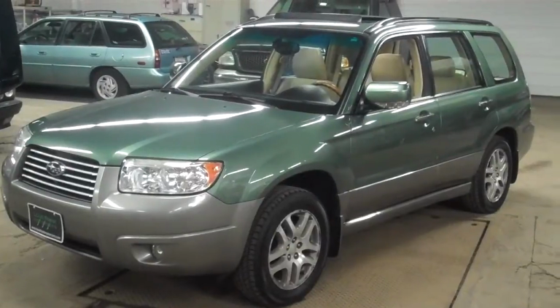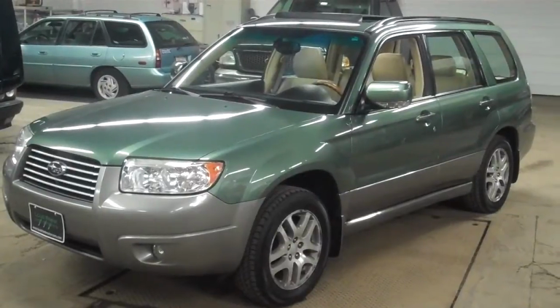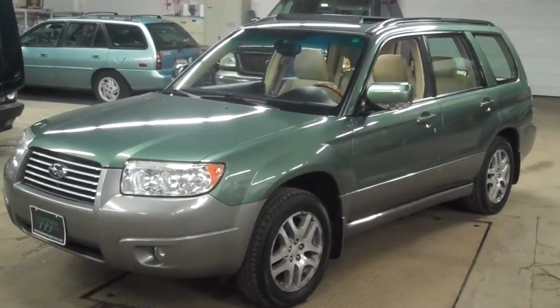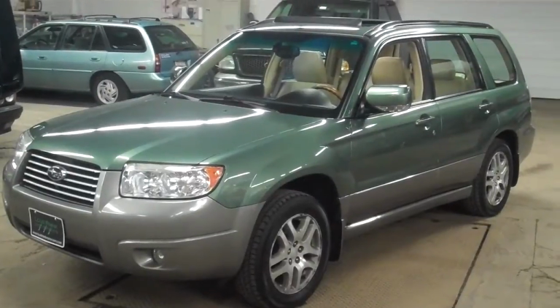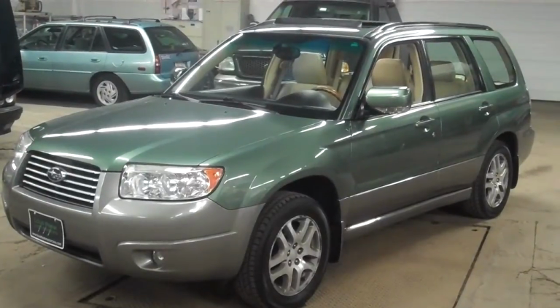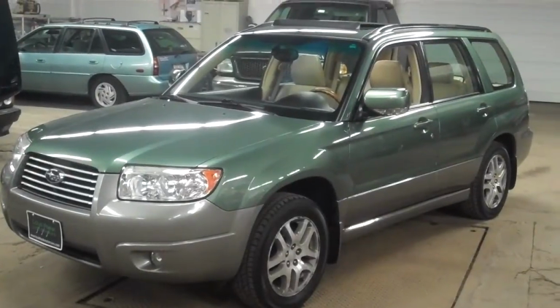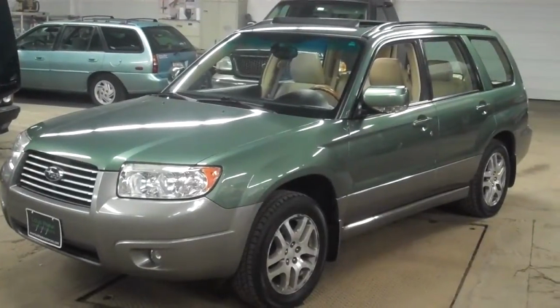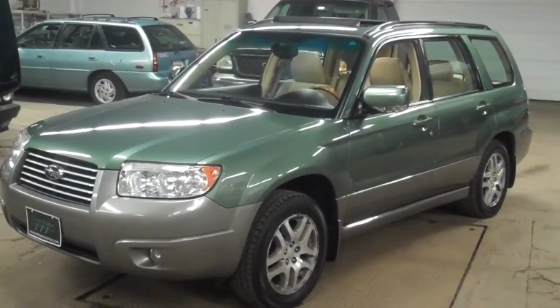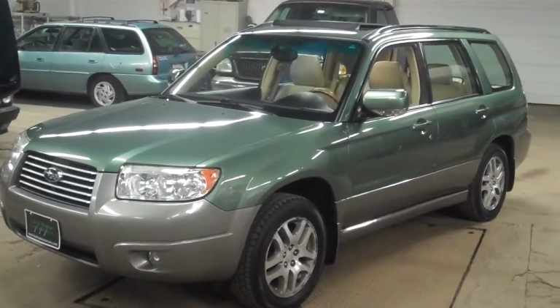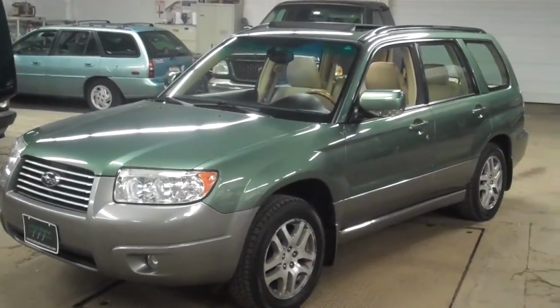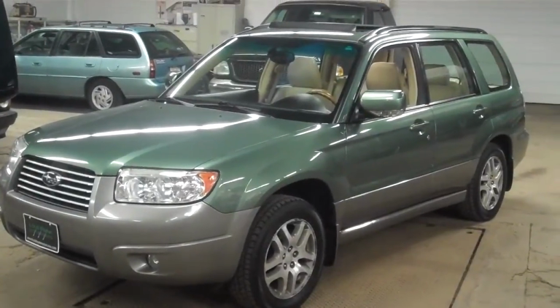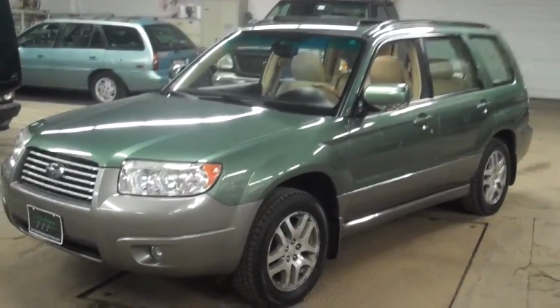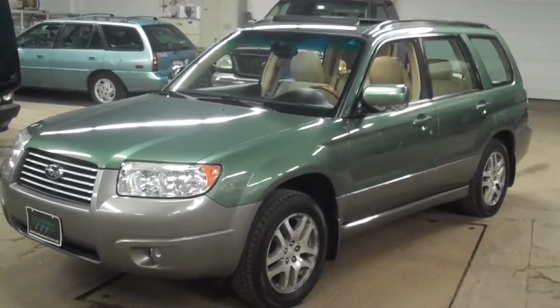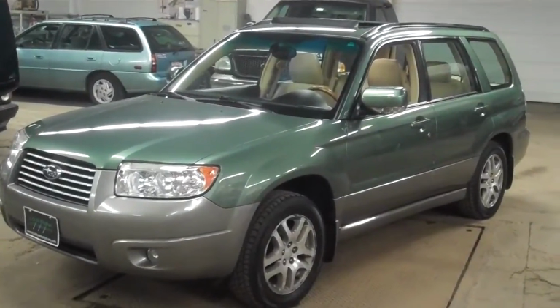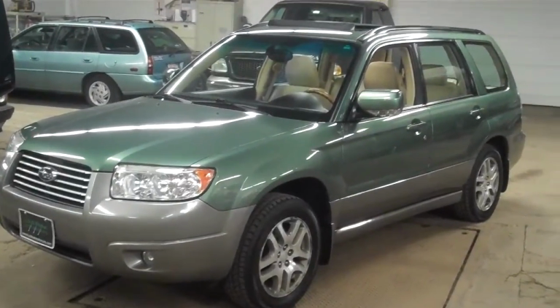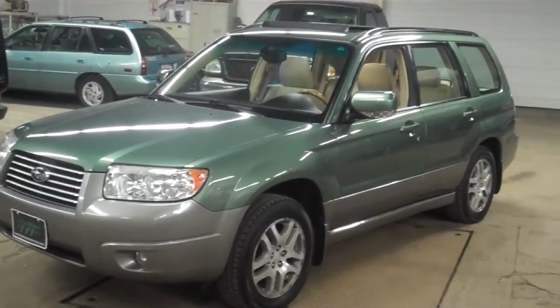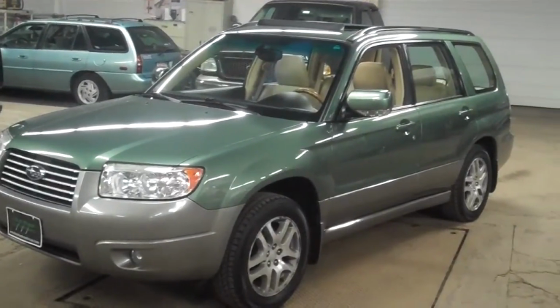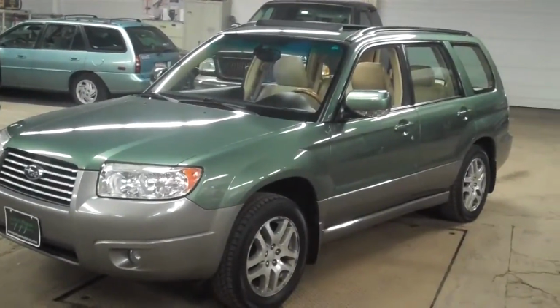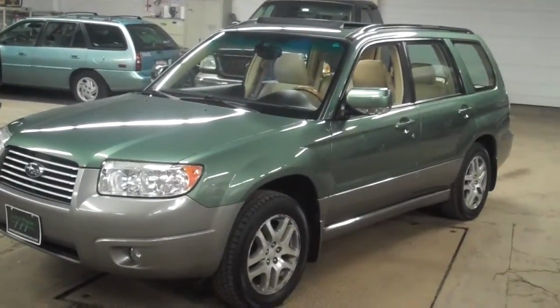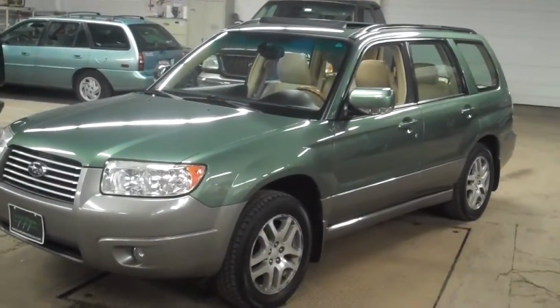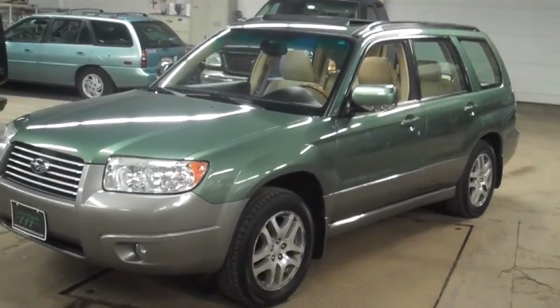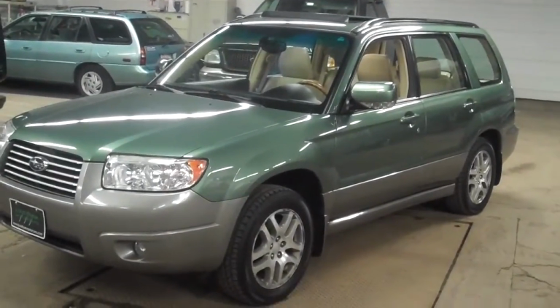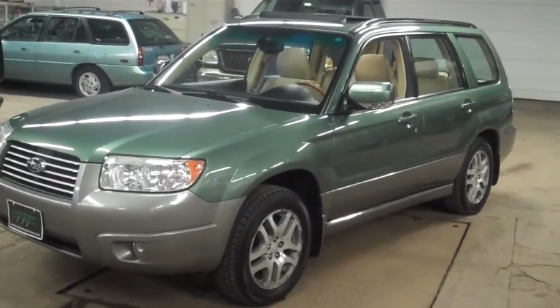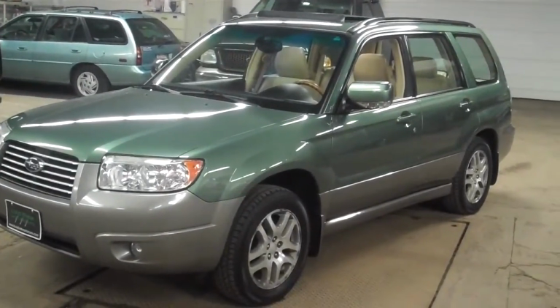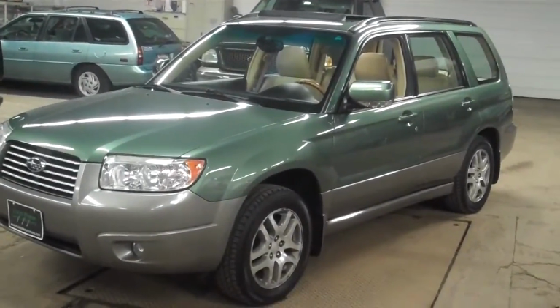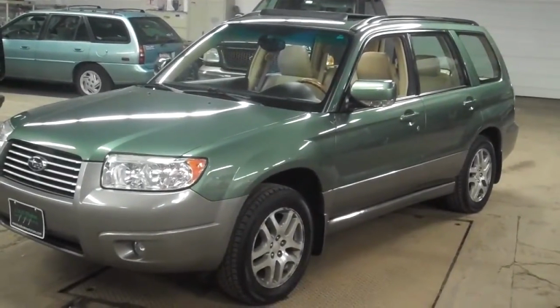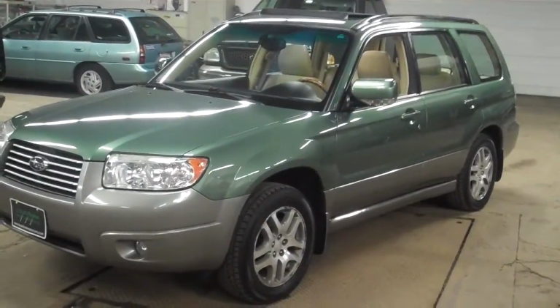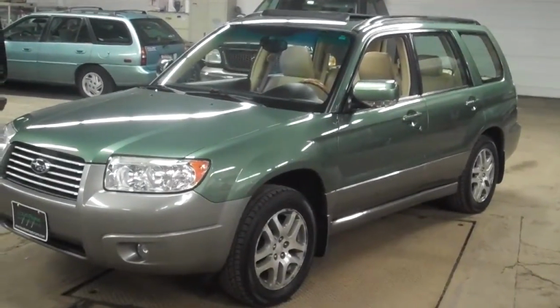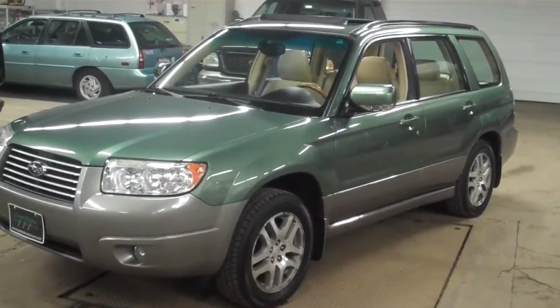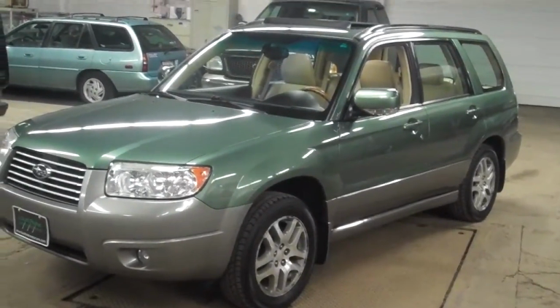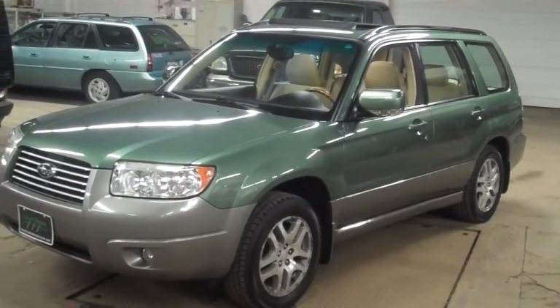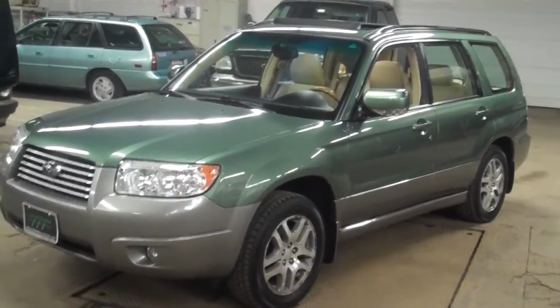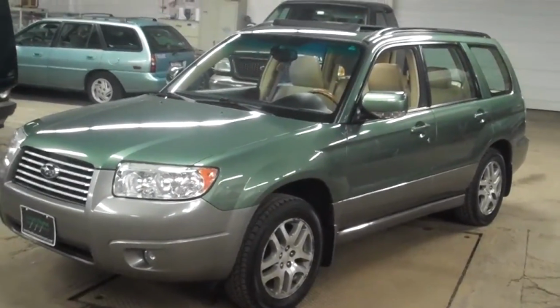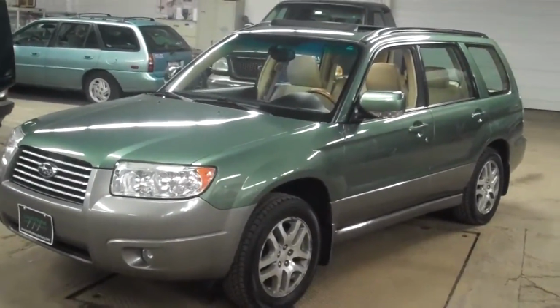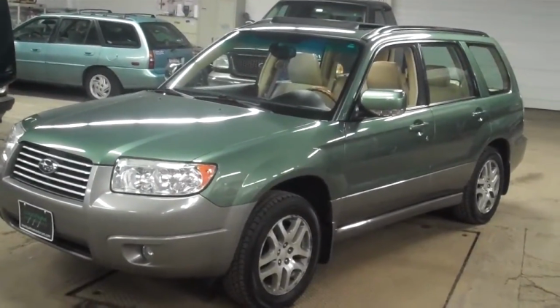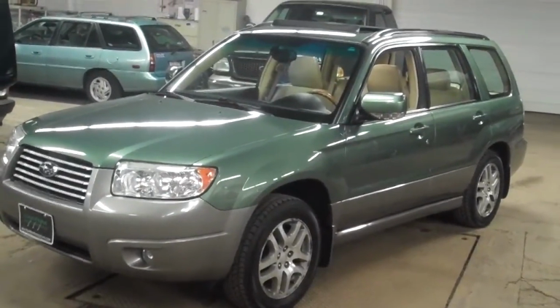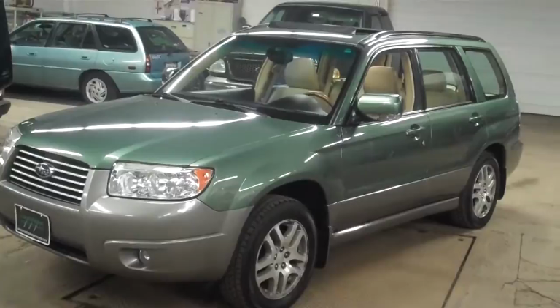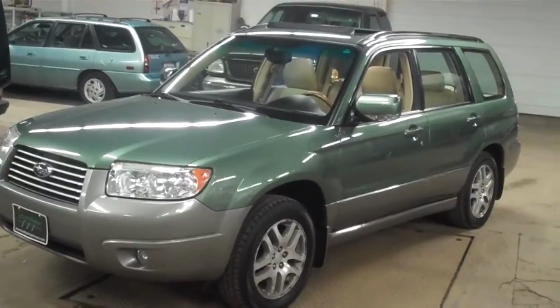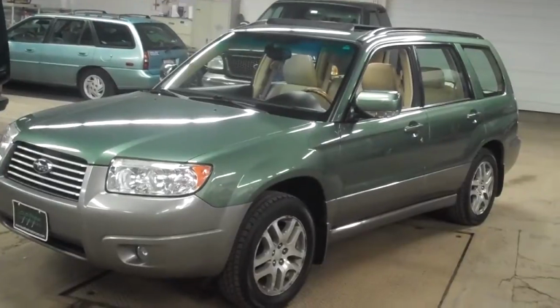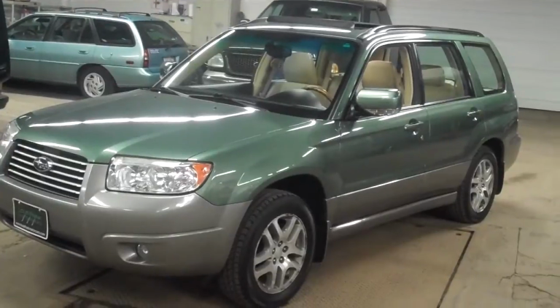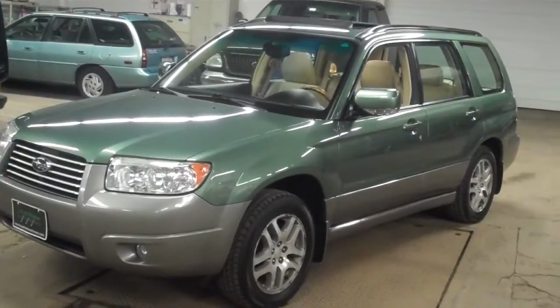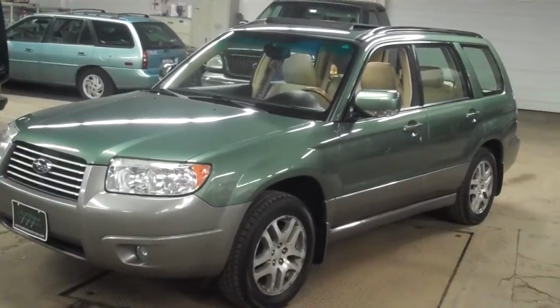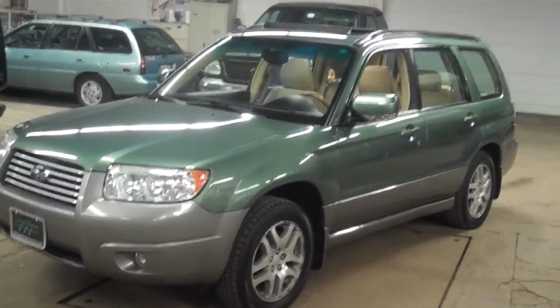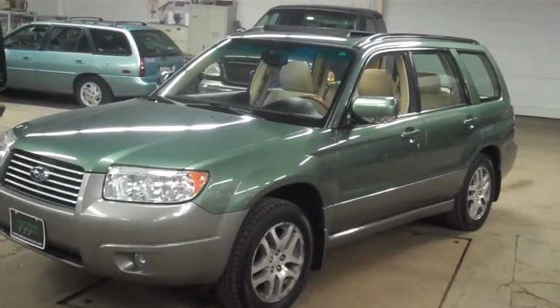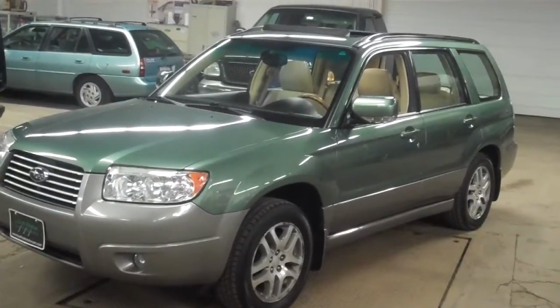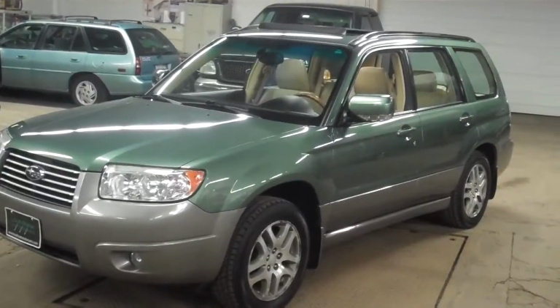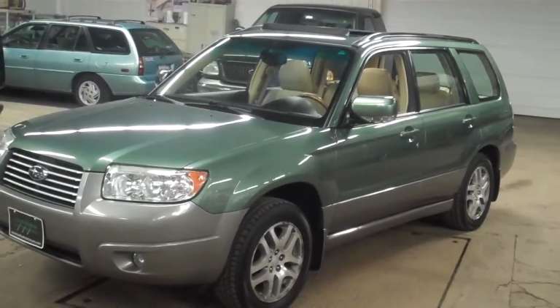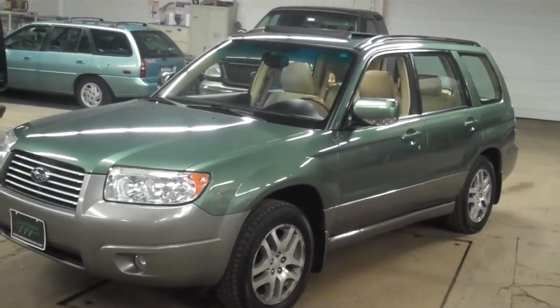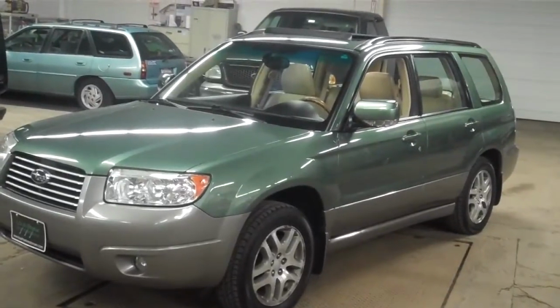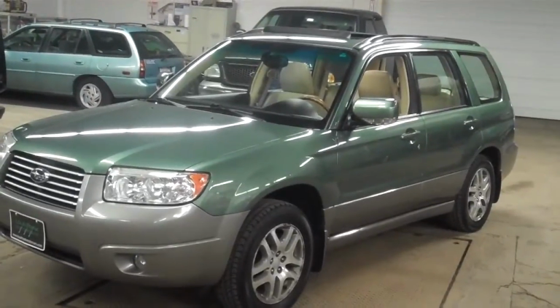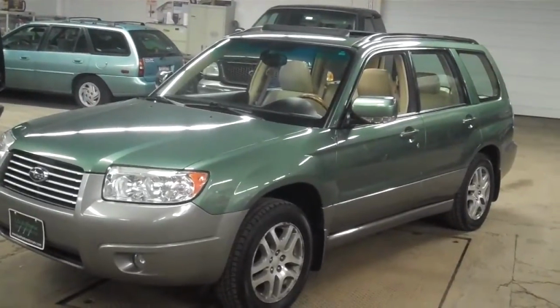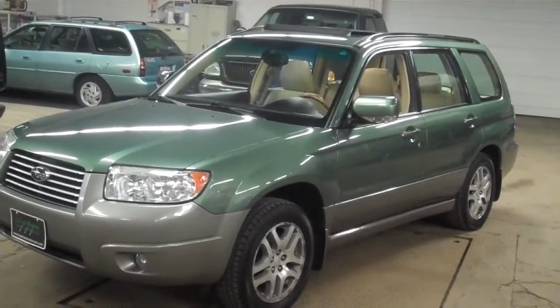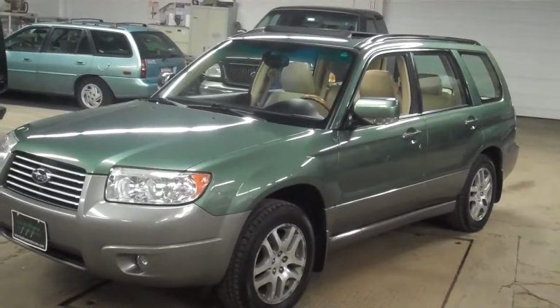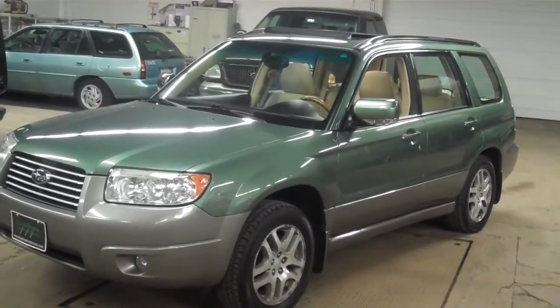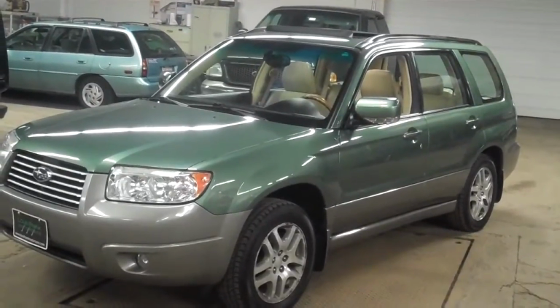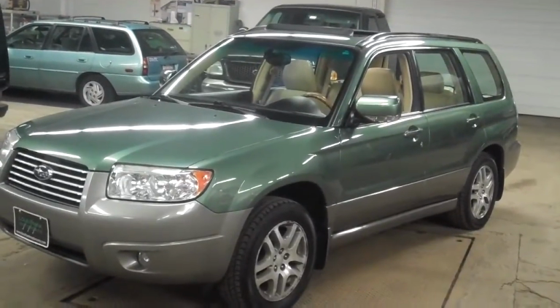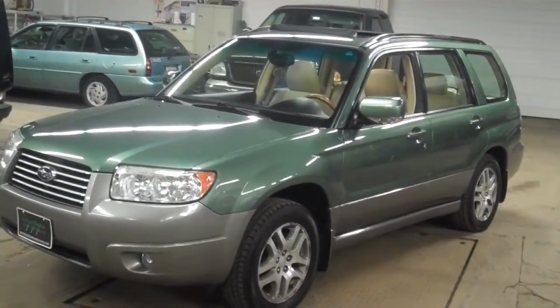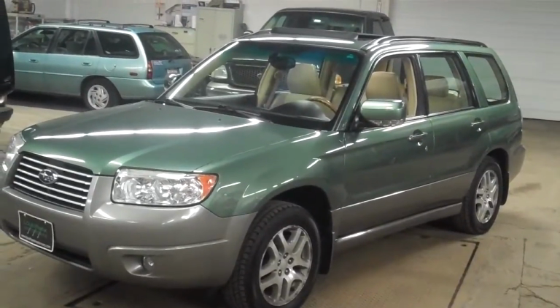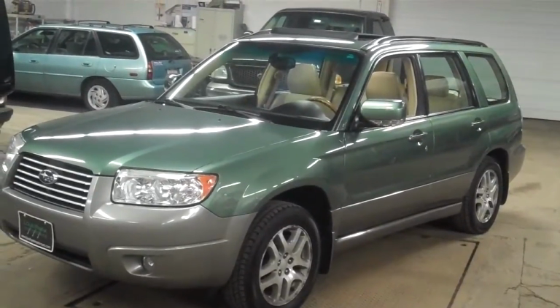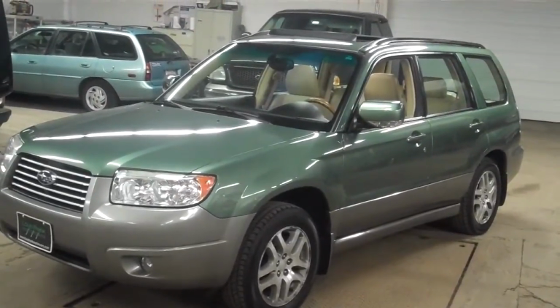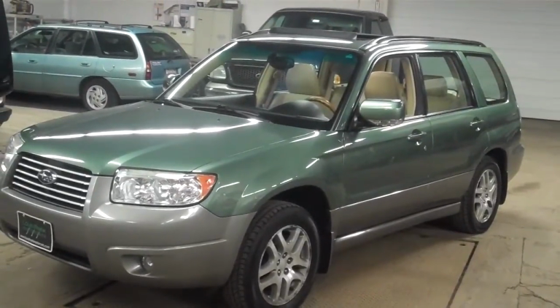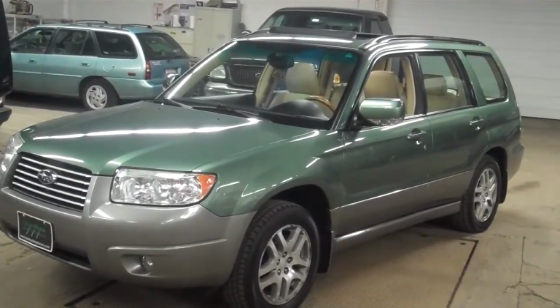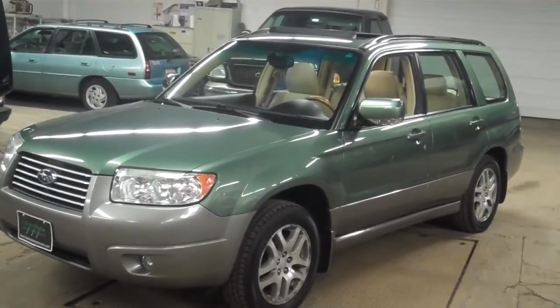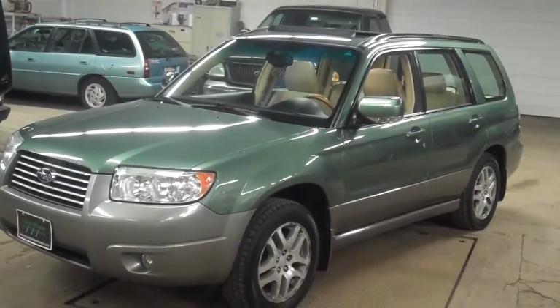Welcome to Lewis Frank Motor Cars. Today we're going to be looking at a 2006 Subaru Forester LL Bean edition.